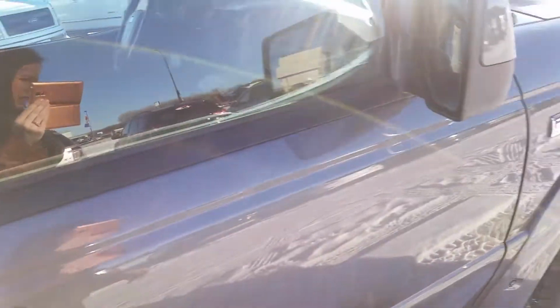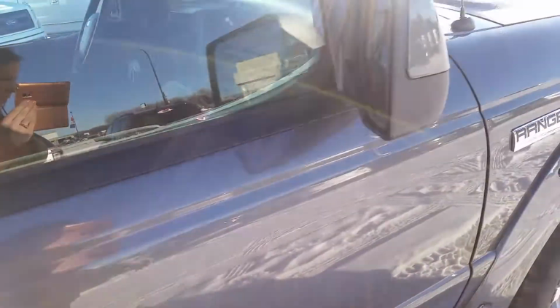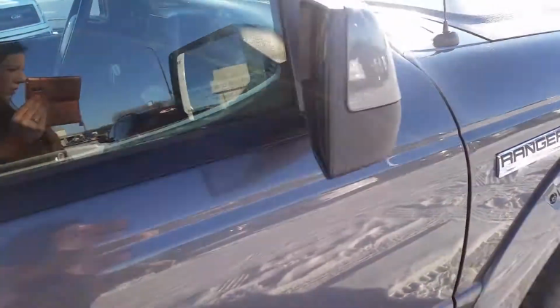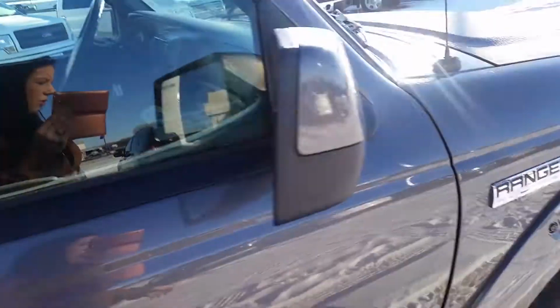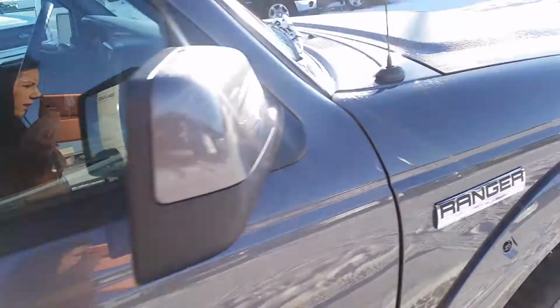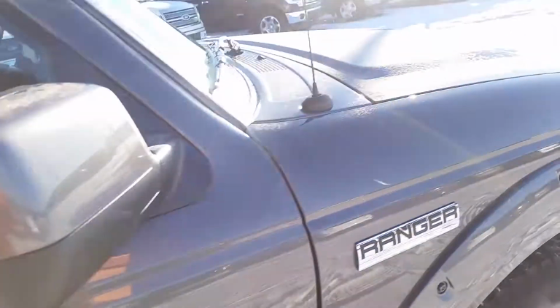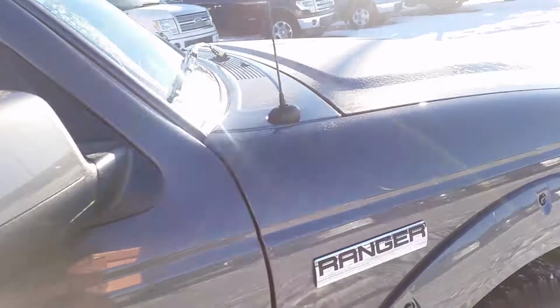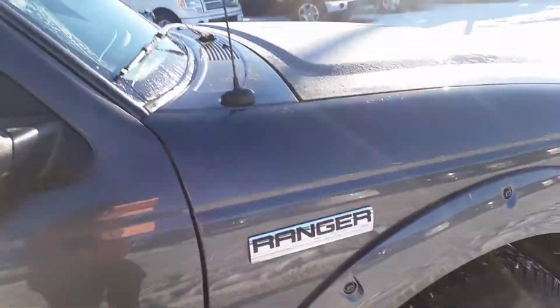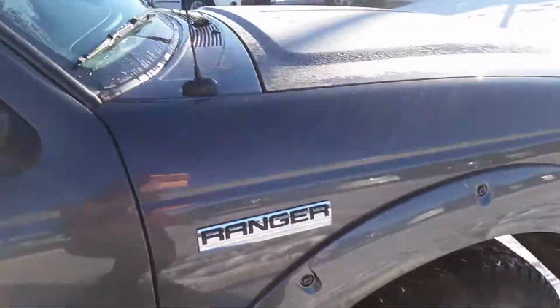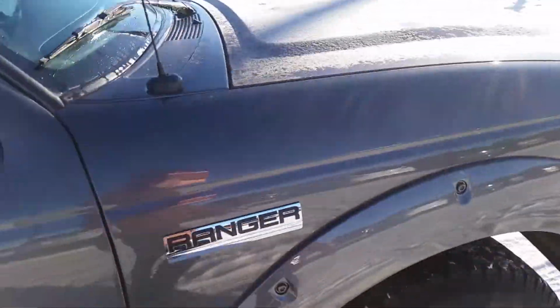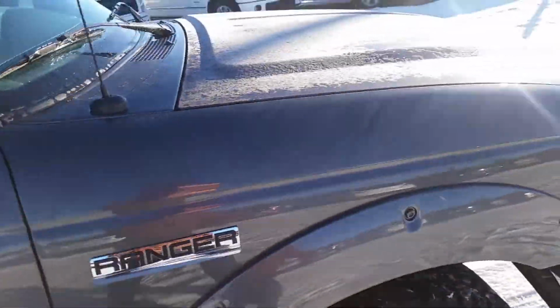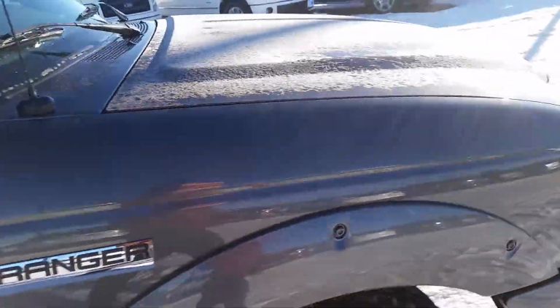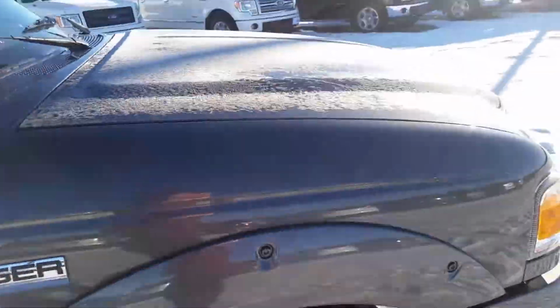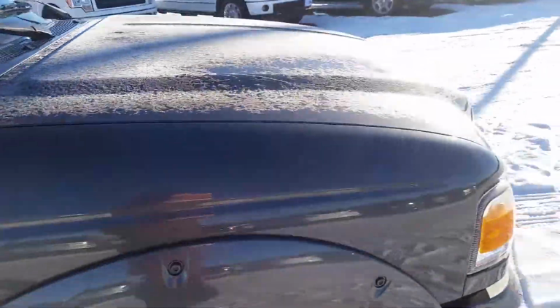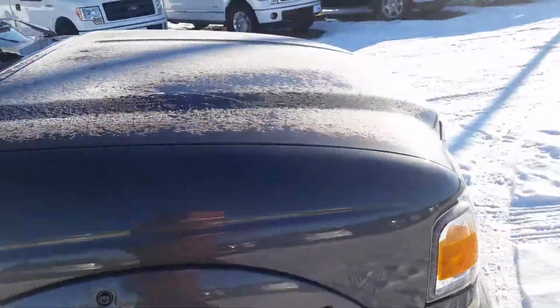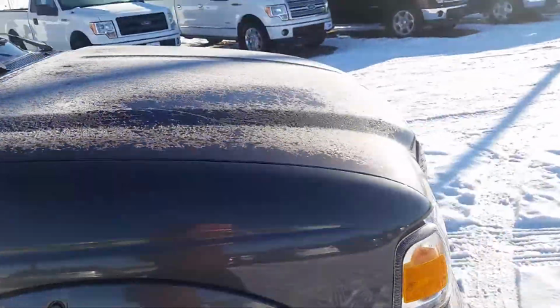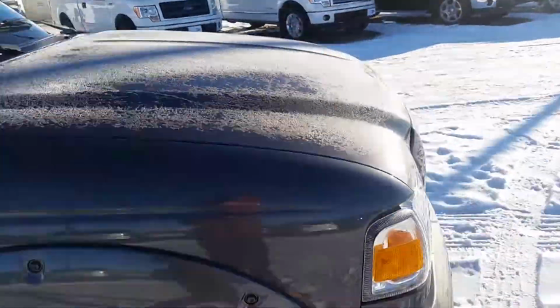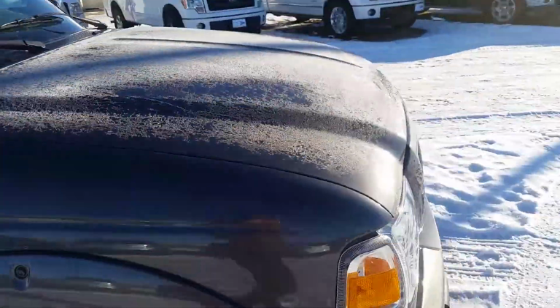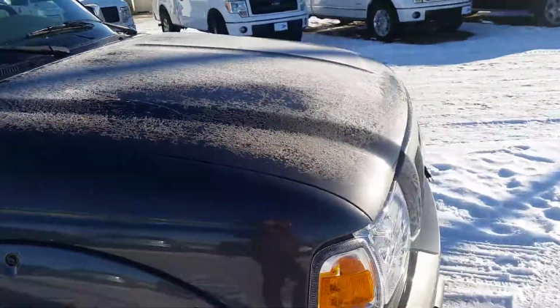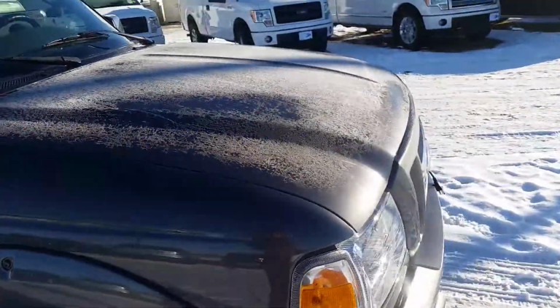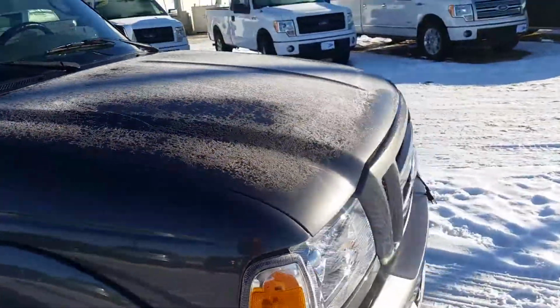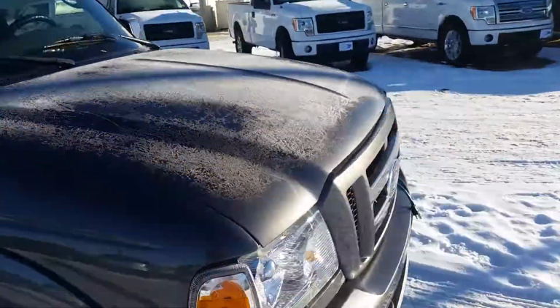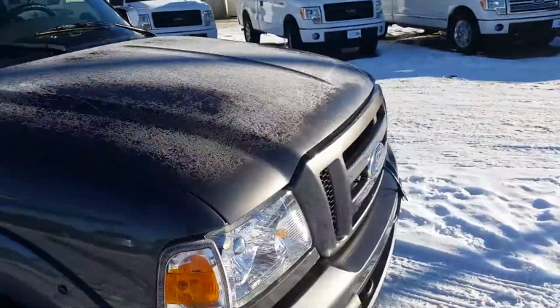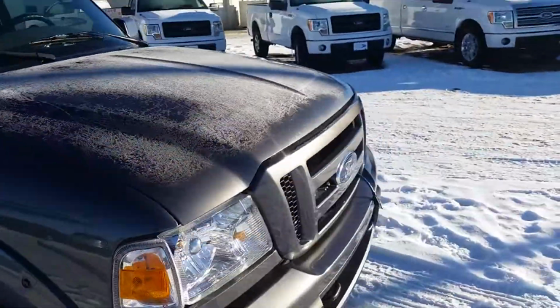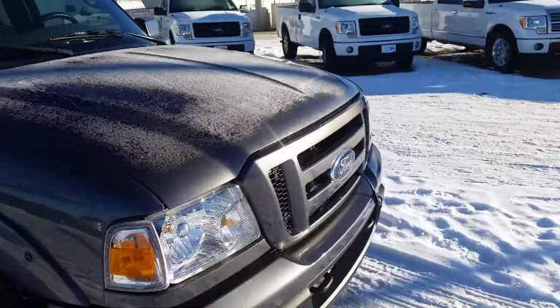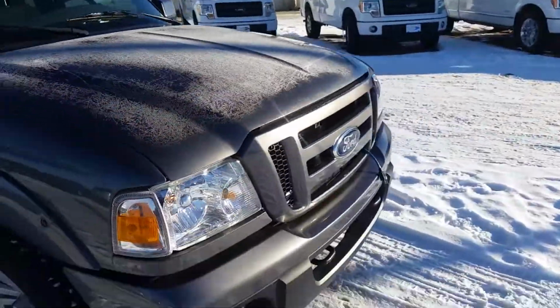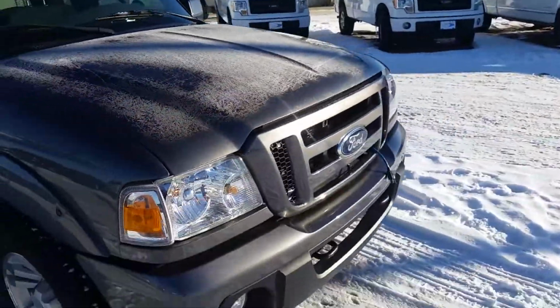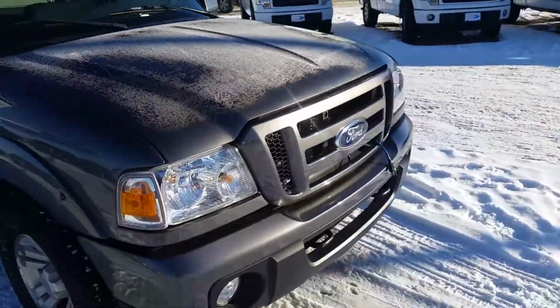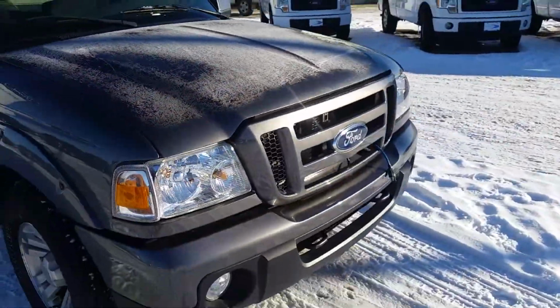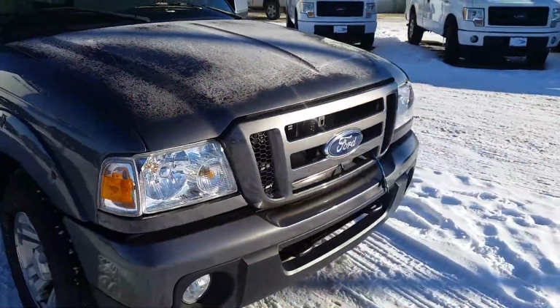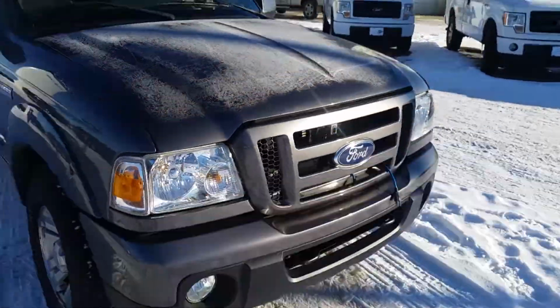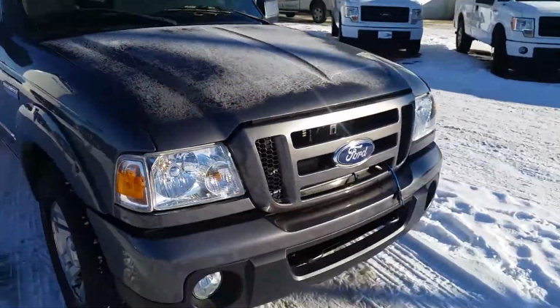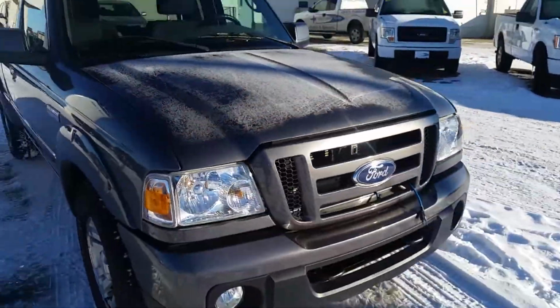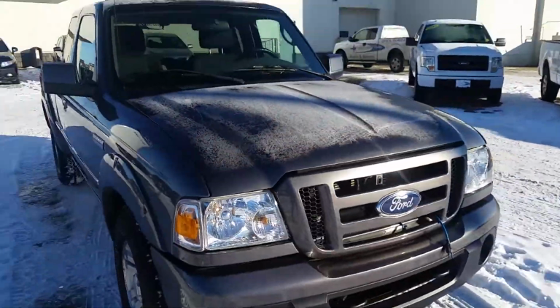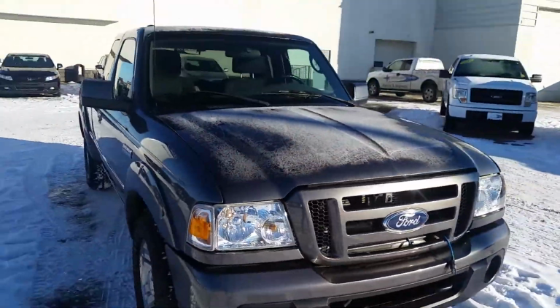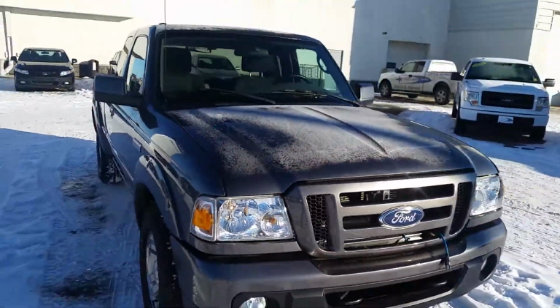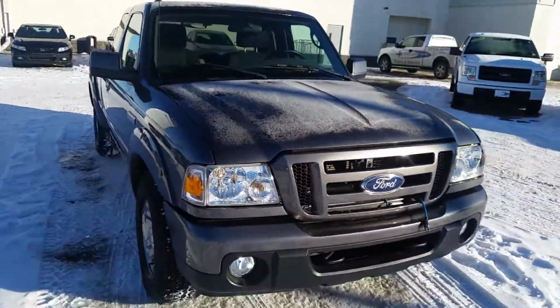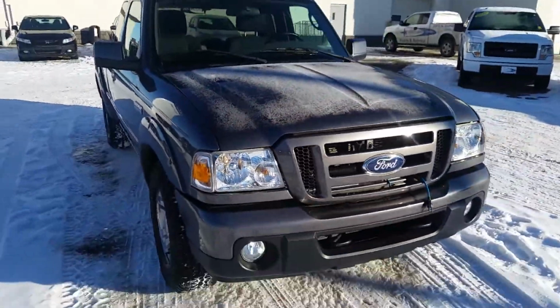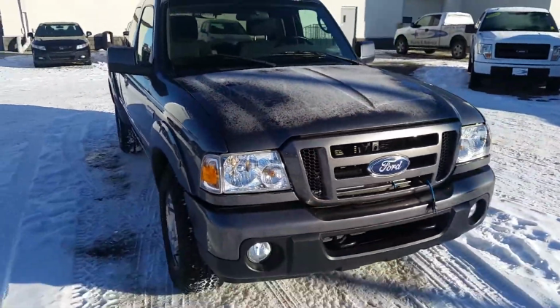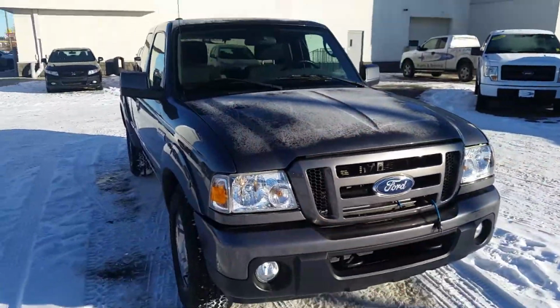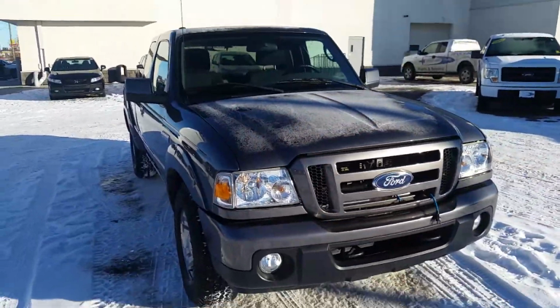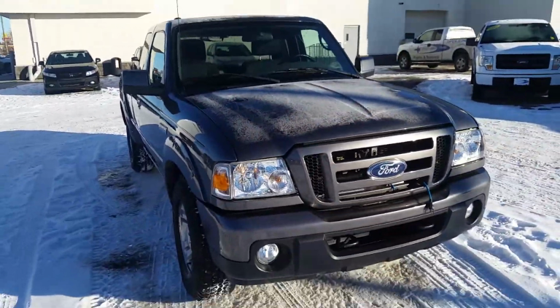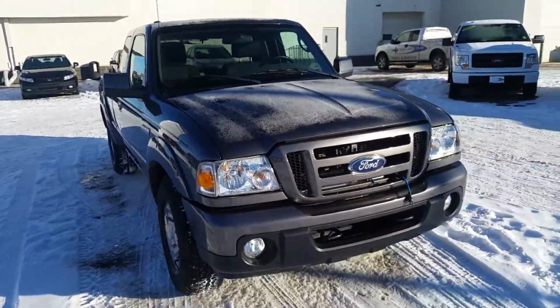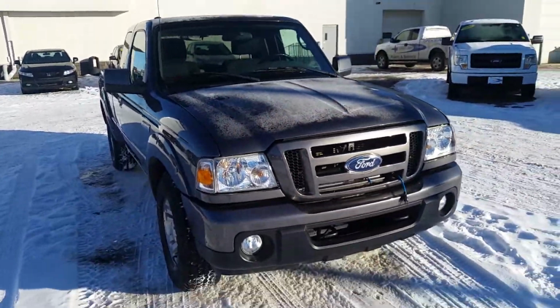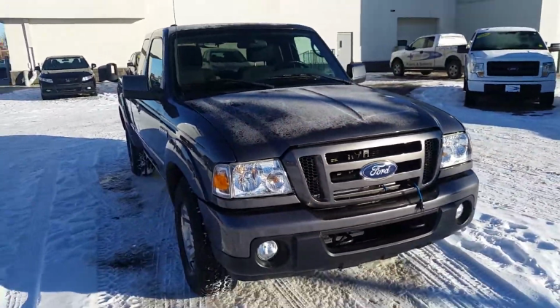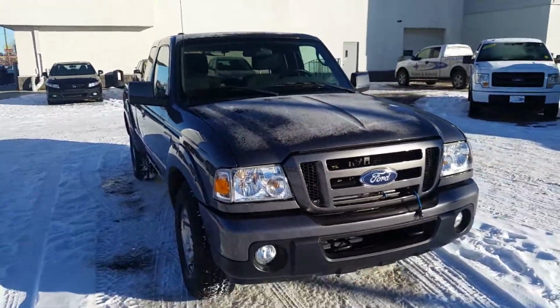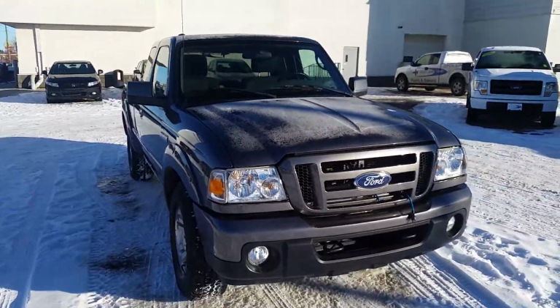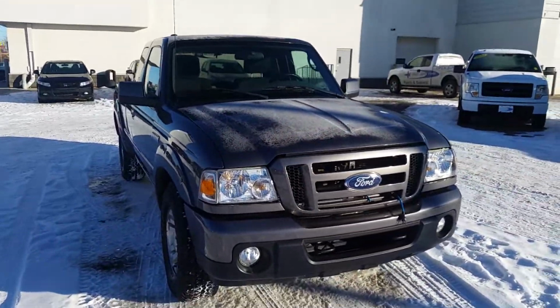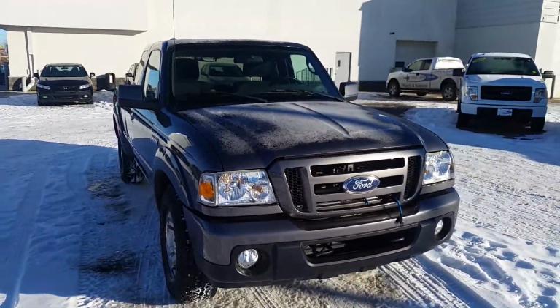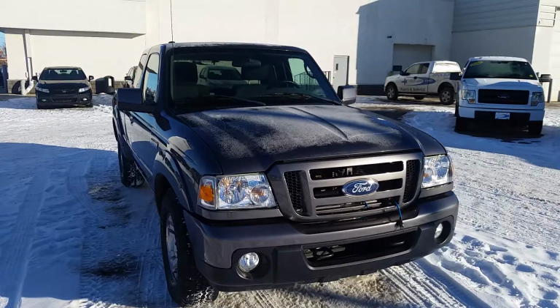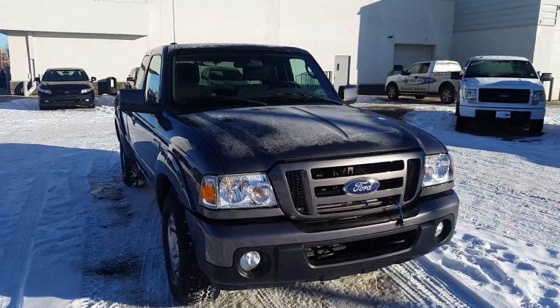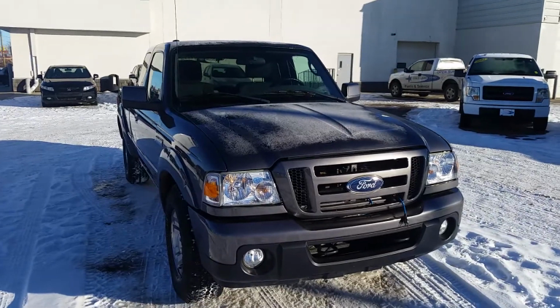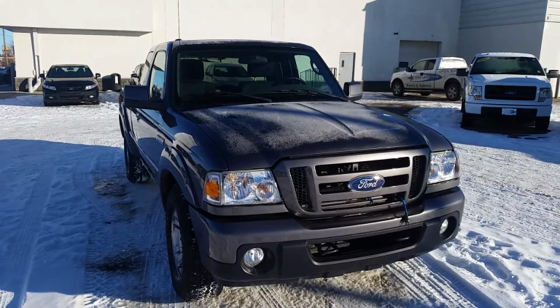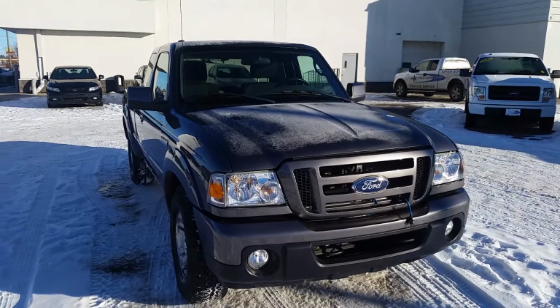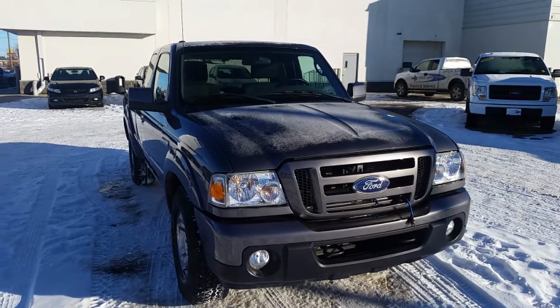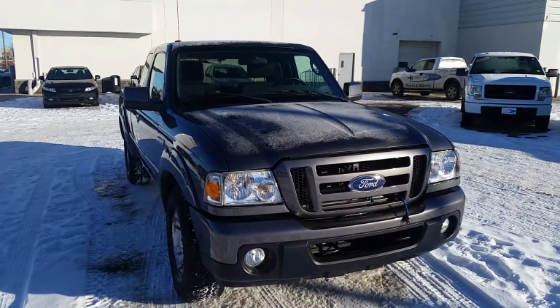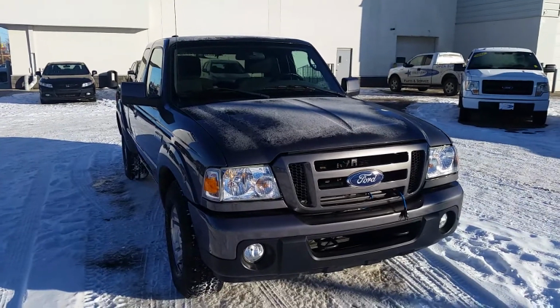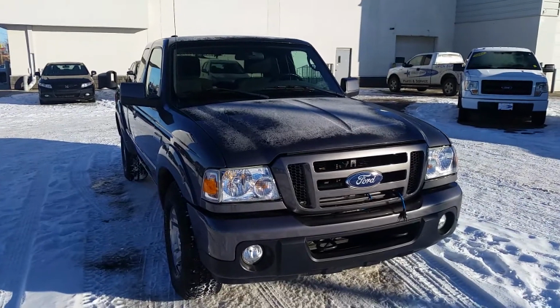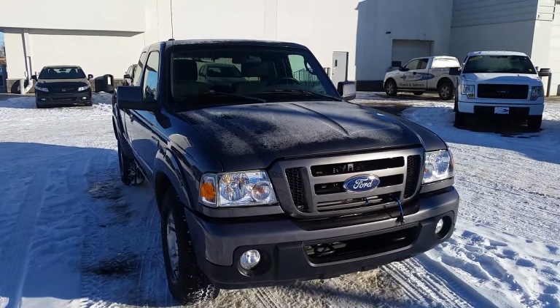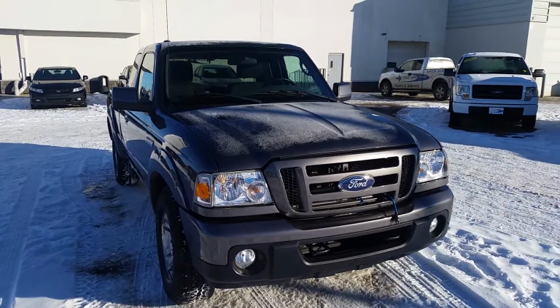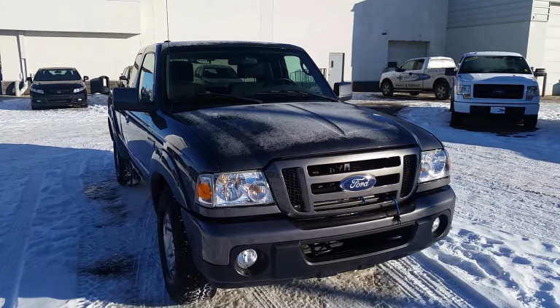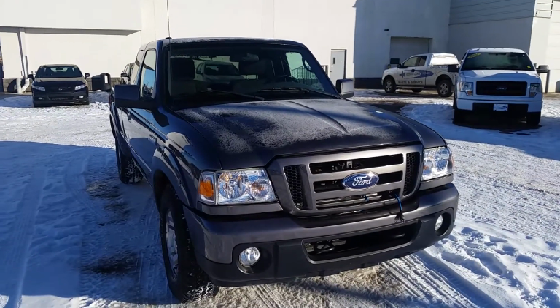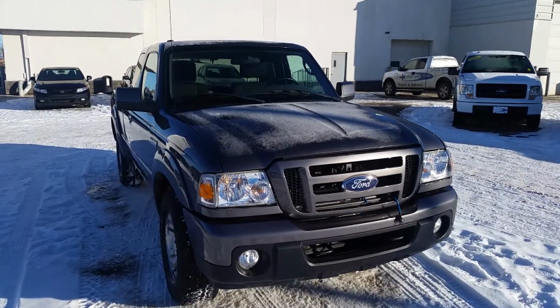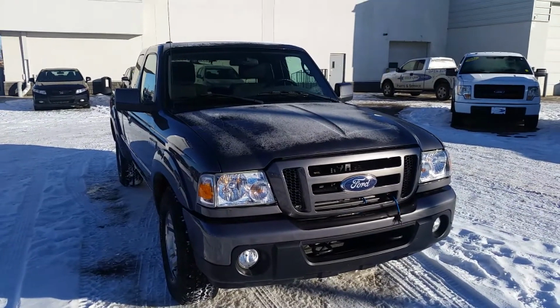If this truck interests you and you want to come check it out, come down to 3807 50th Street or call 780-594-1000.